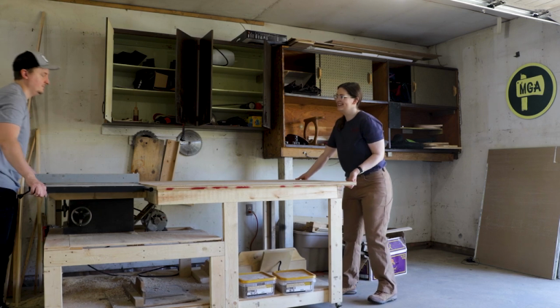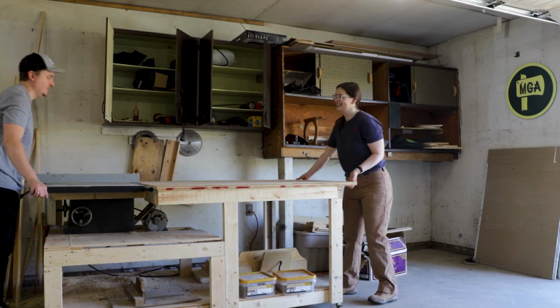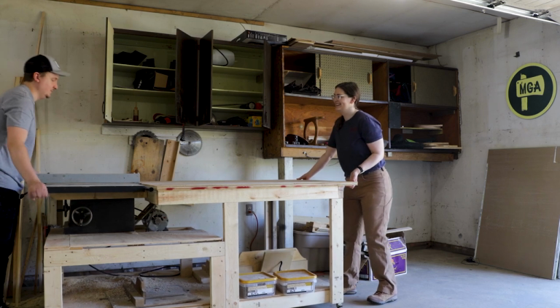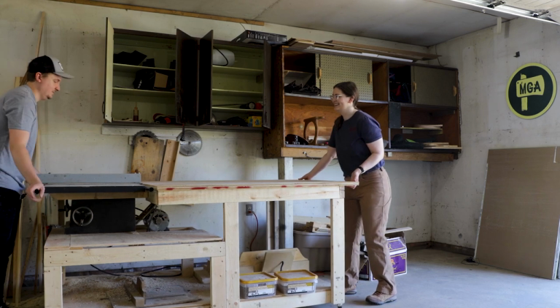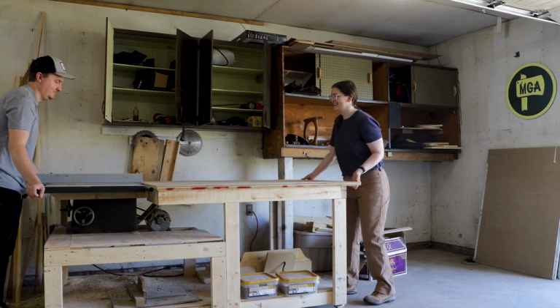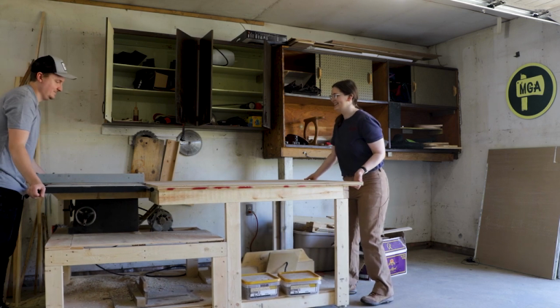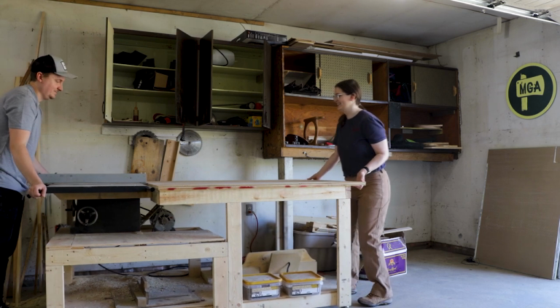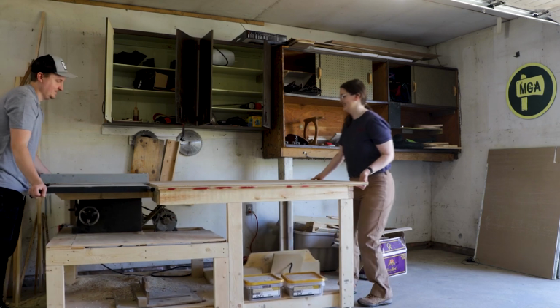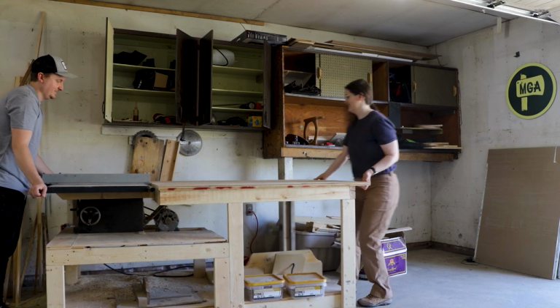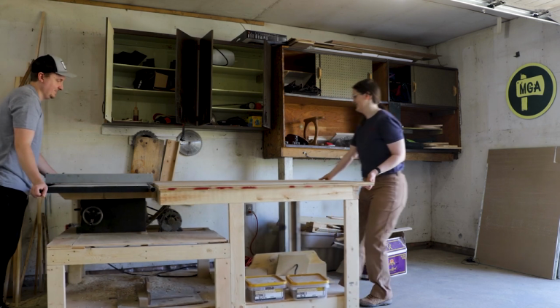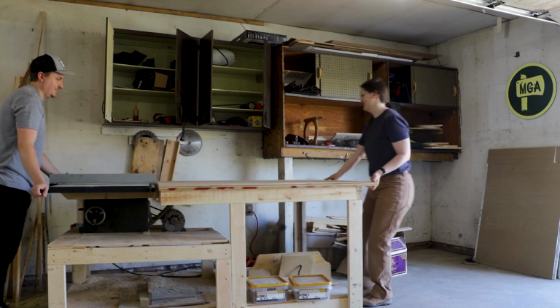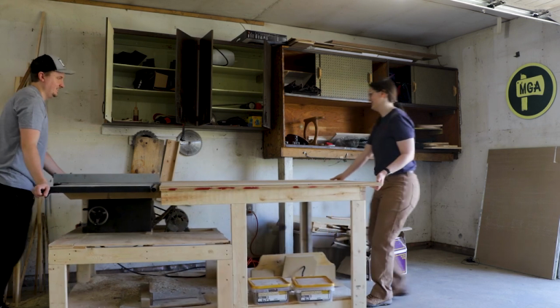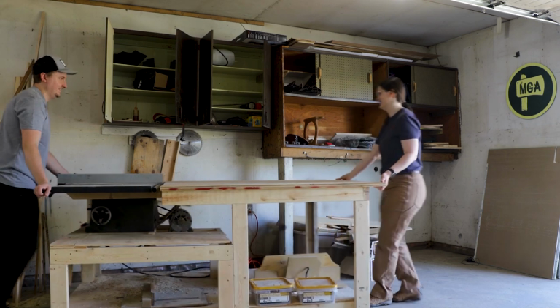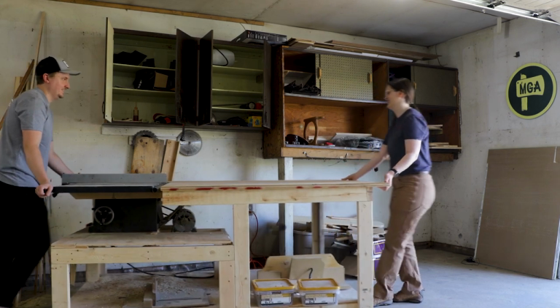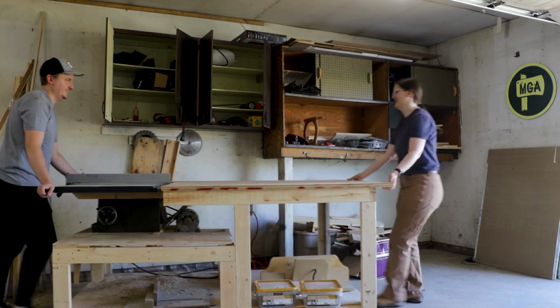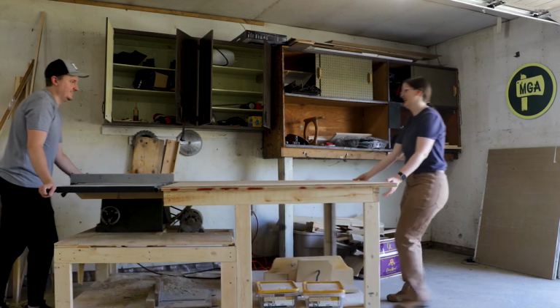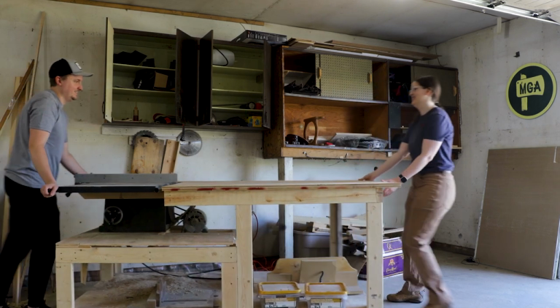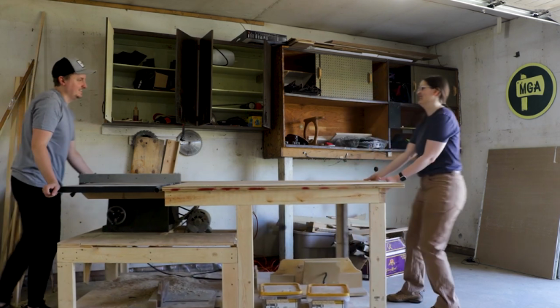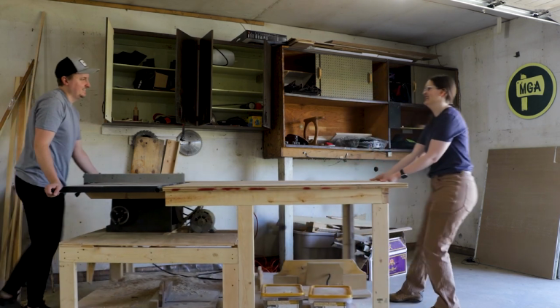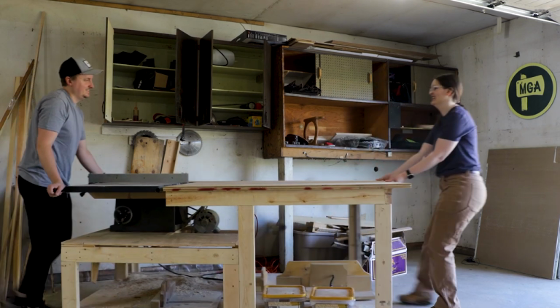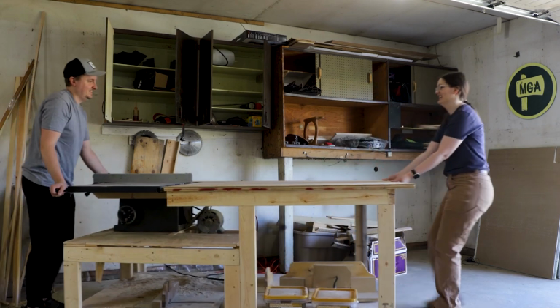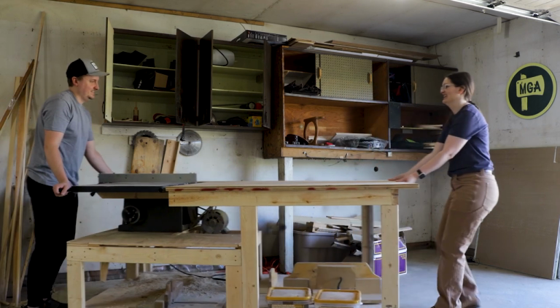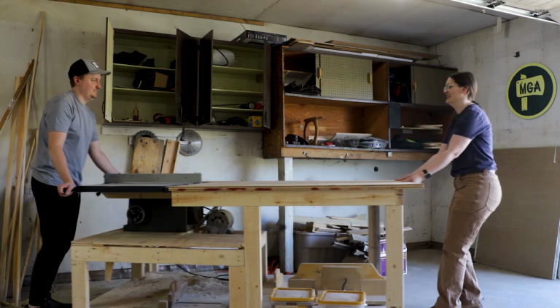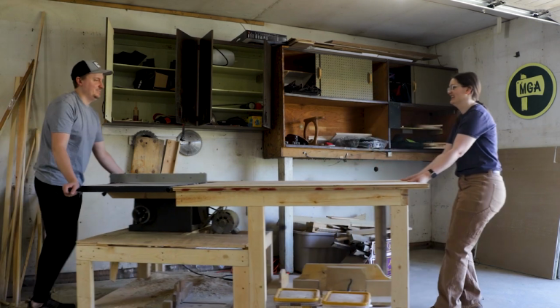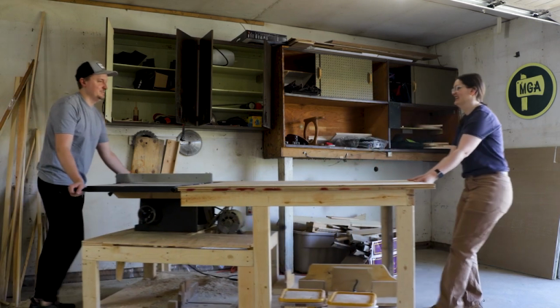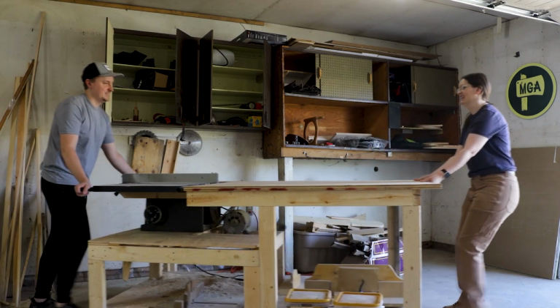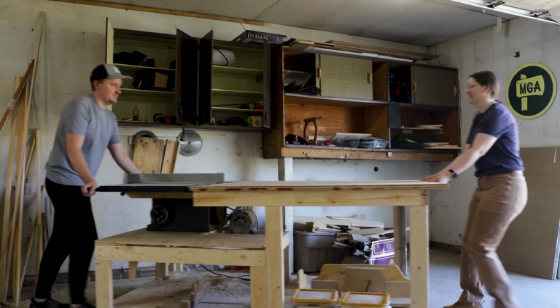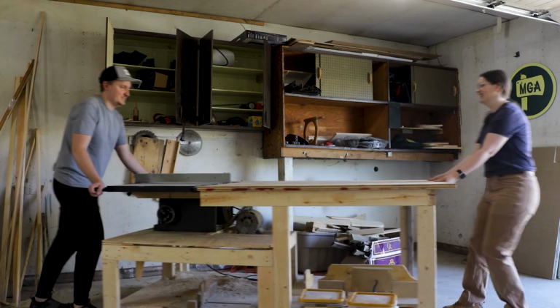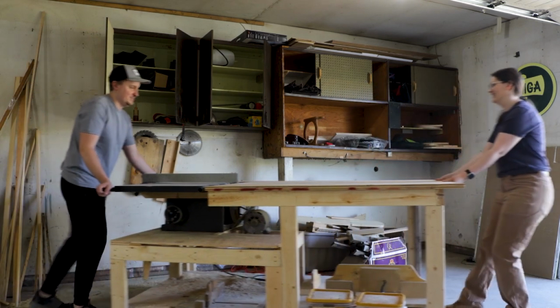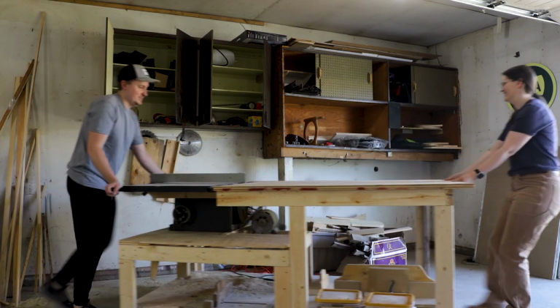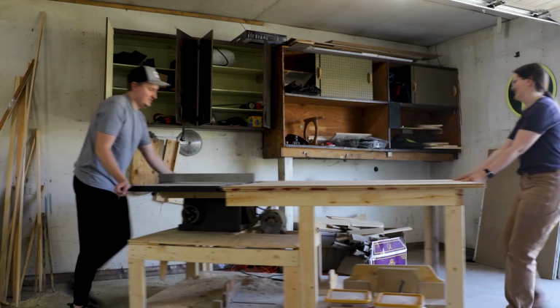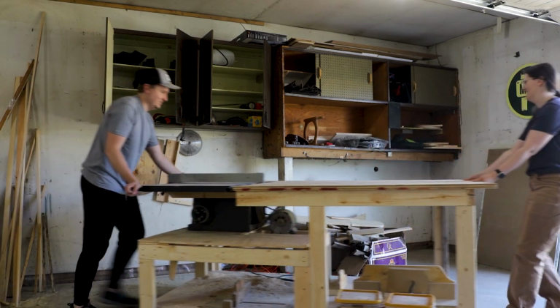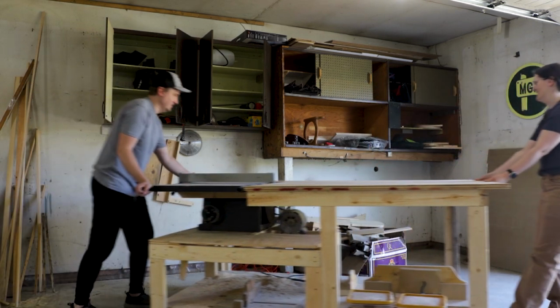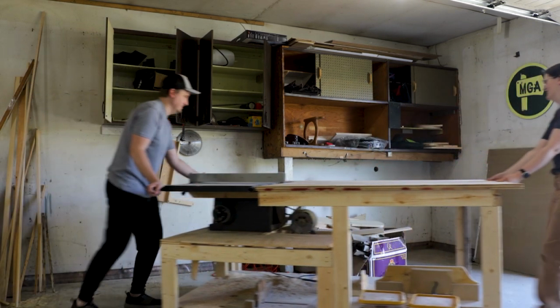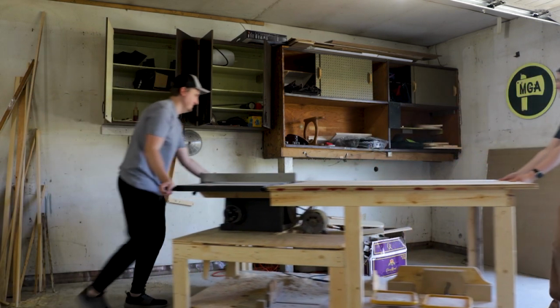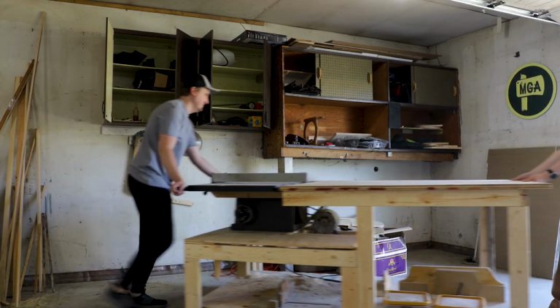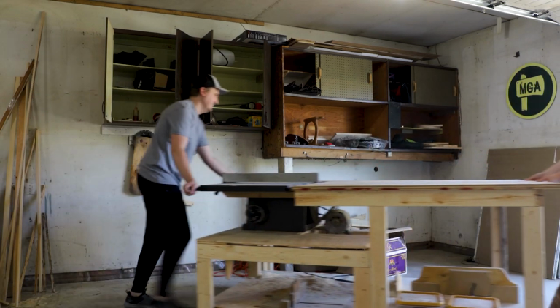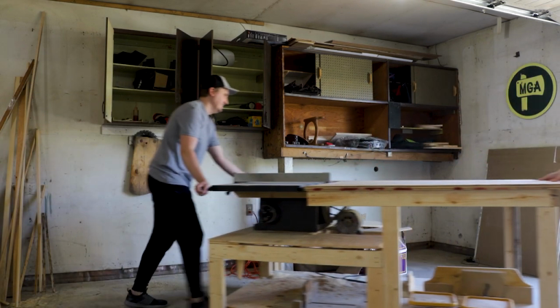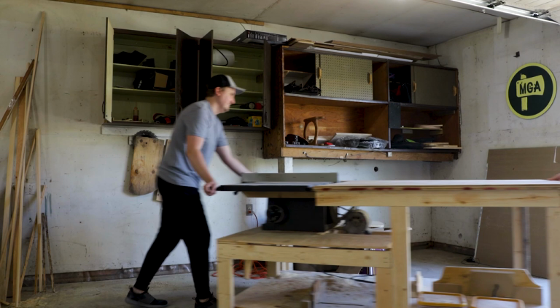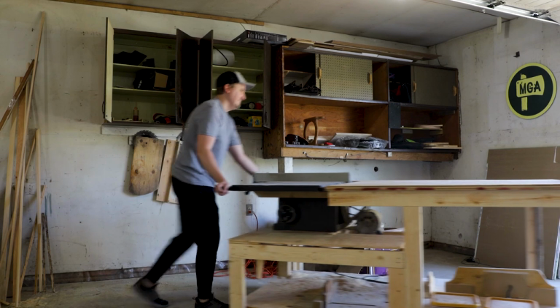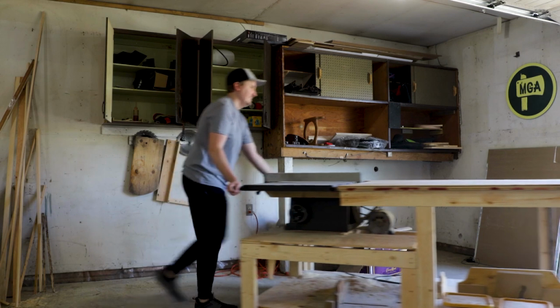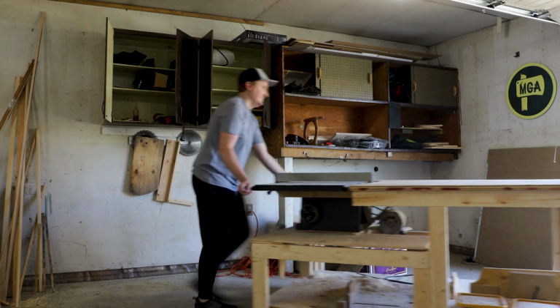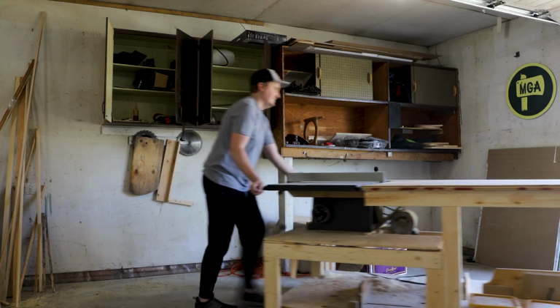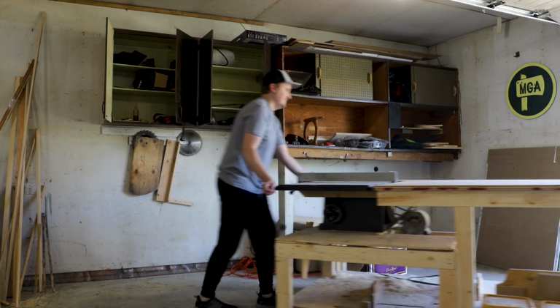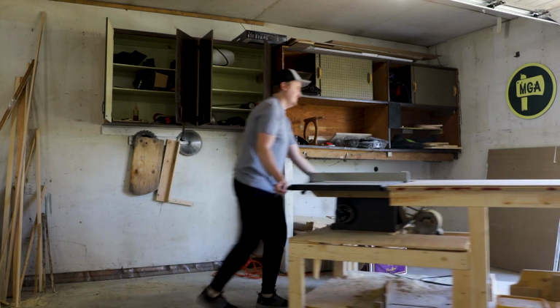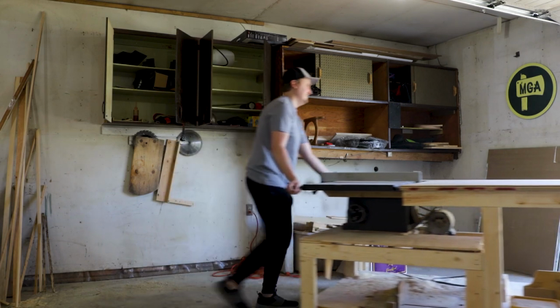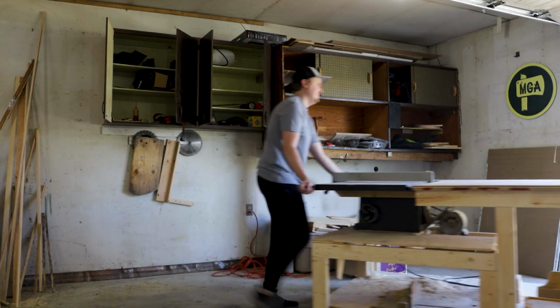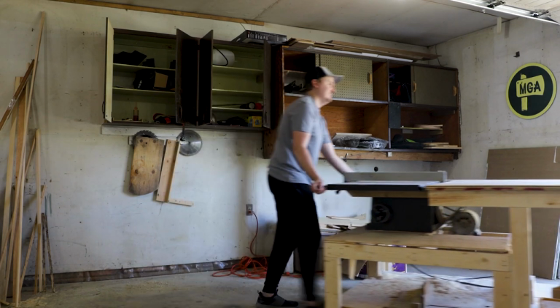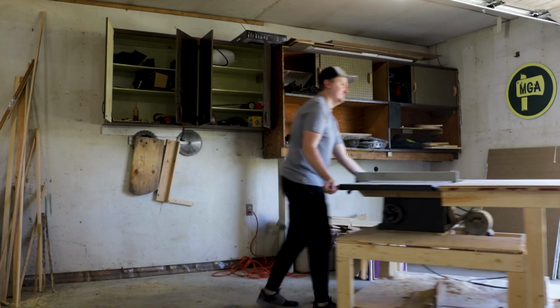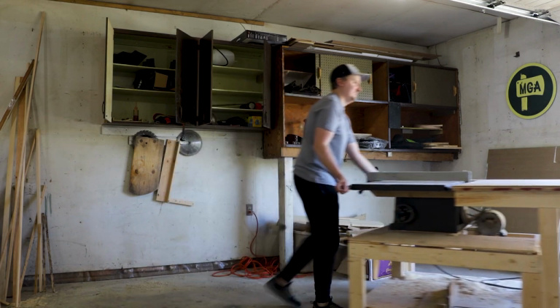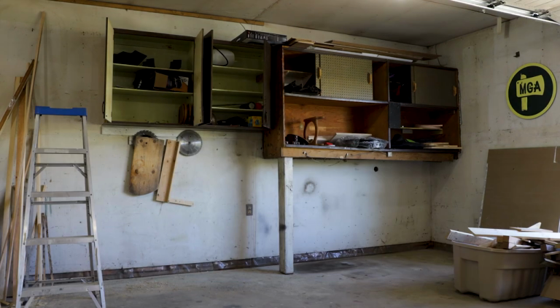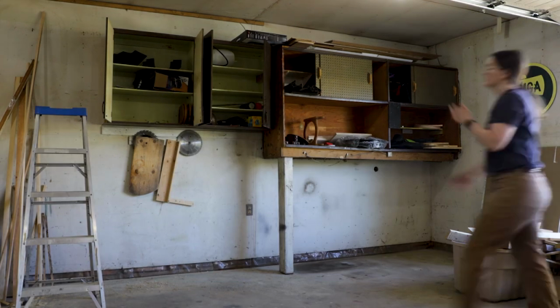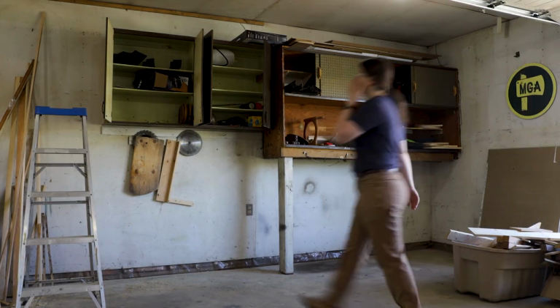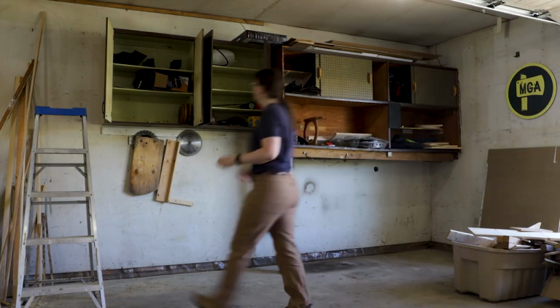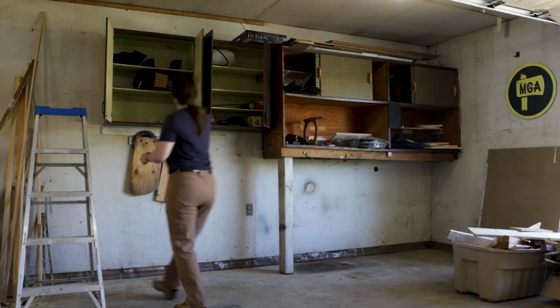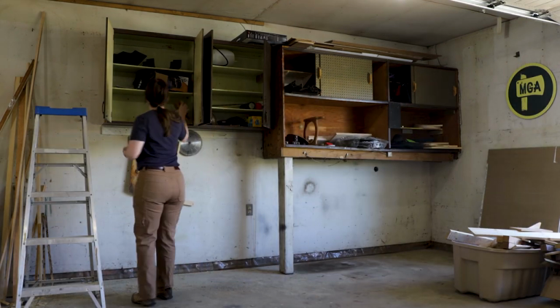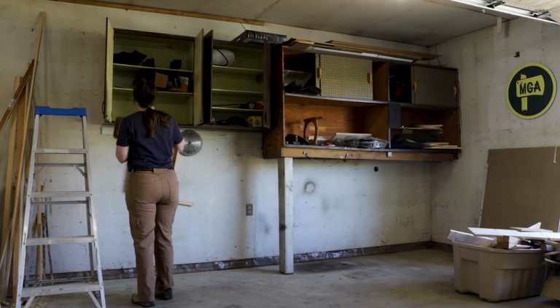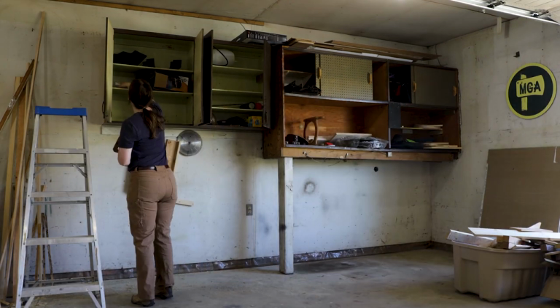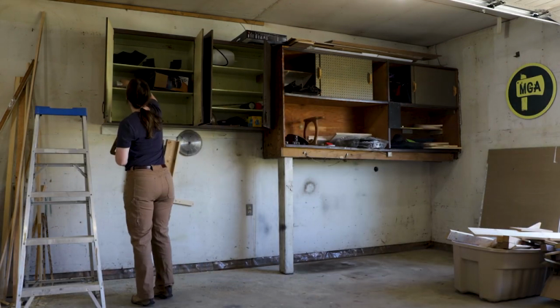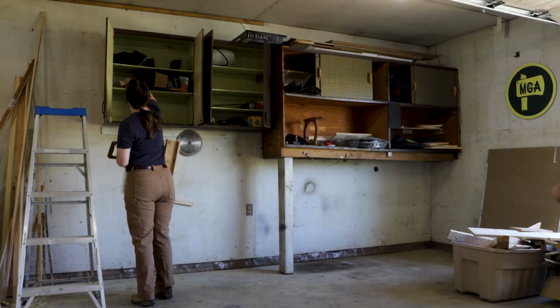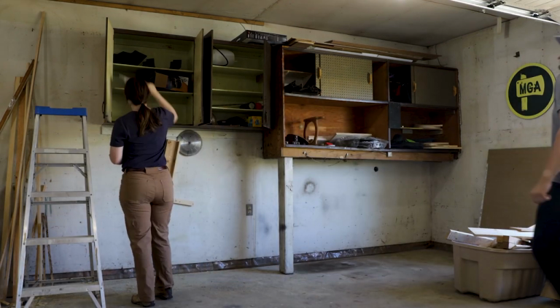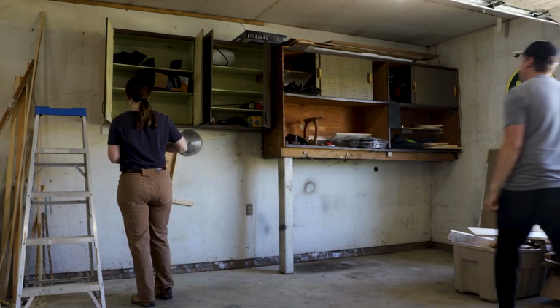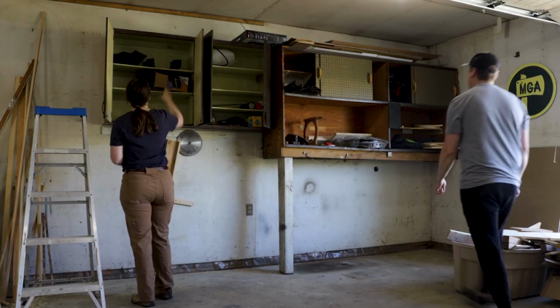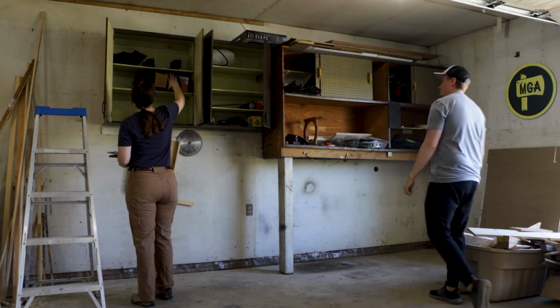Today we're sprucing the place up with some cupboard demo, learning how to mud and tape drywall, a few fresh coats of paint, and some more functional storage.